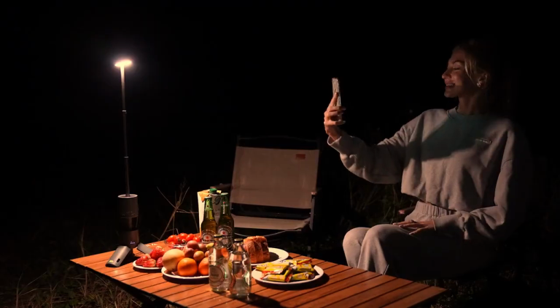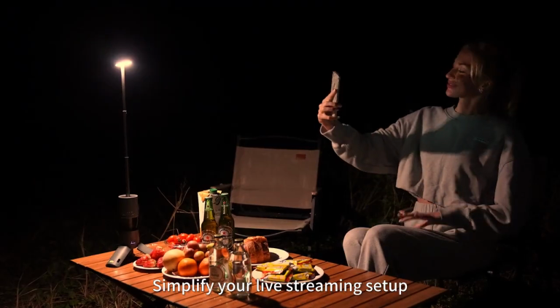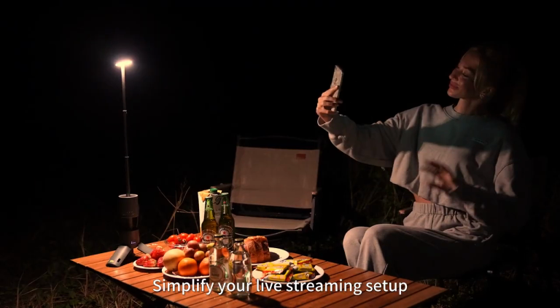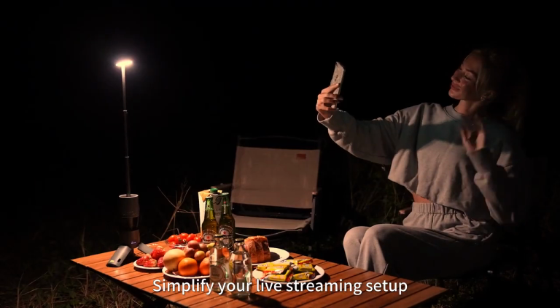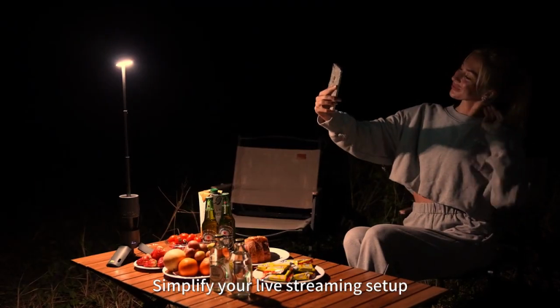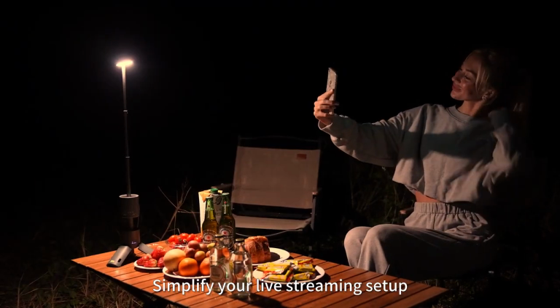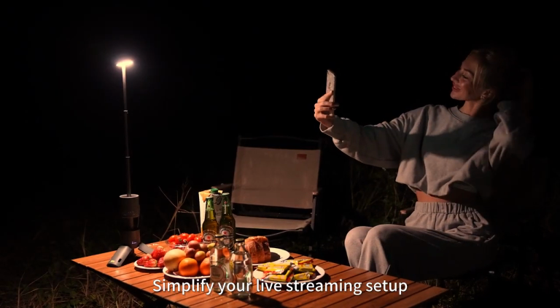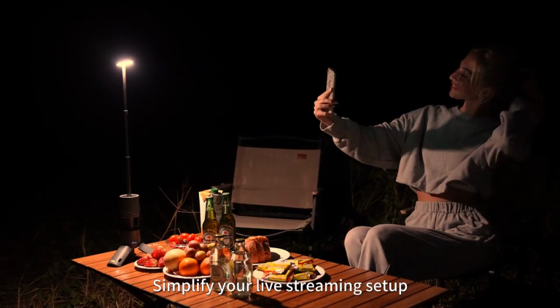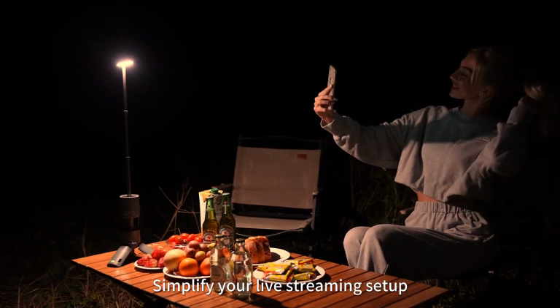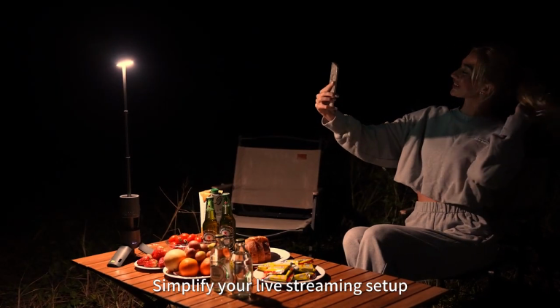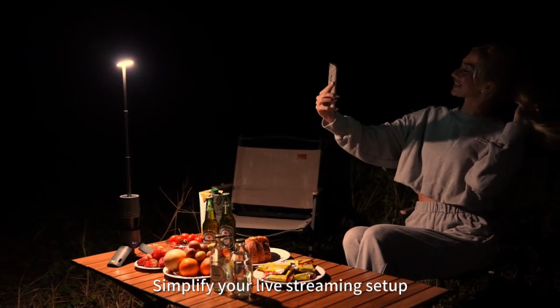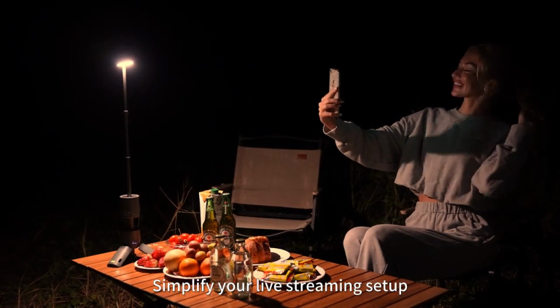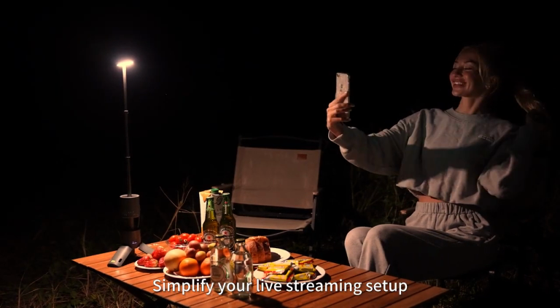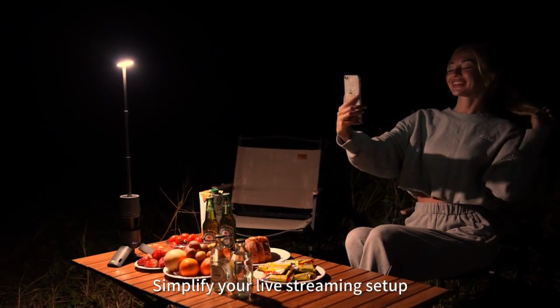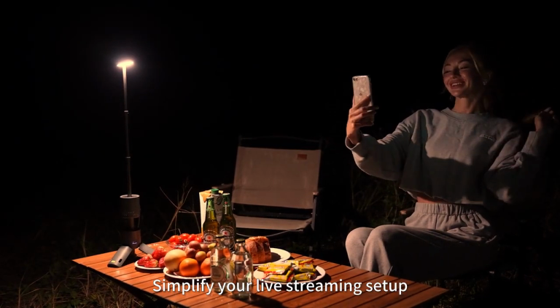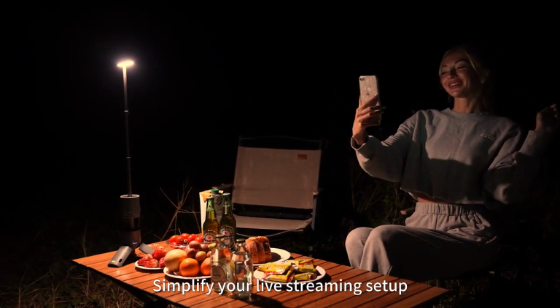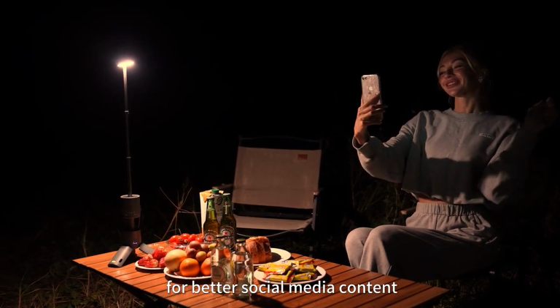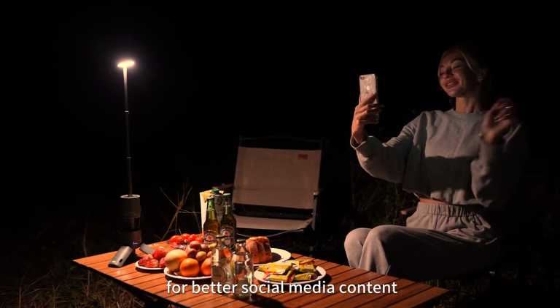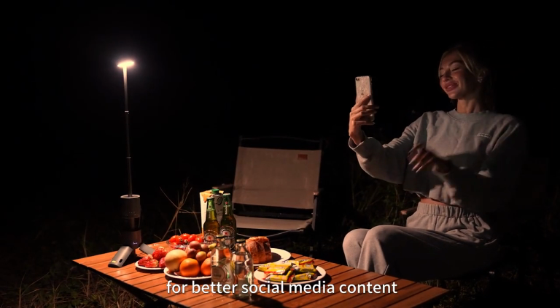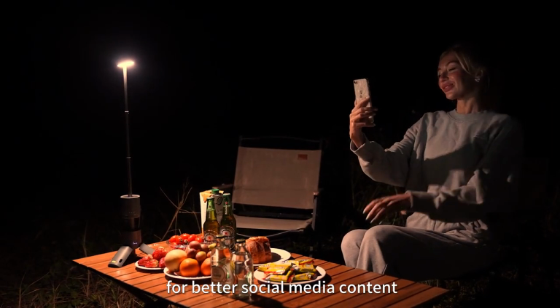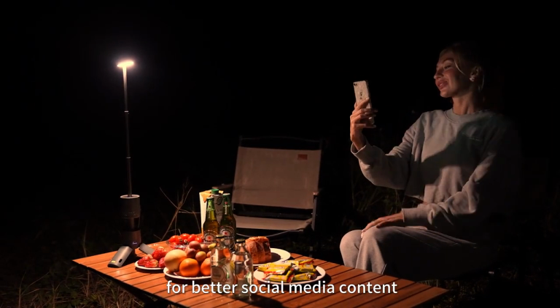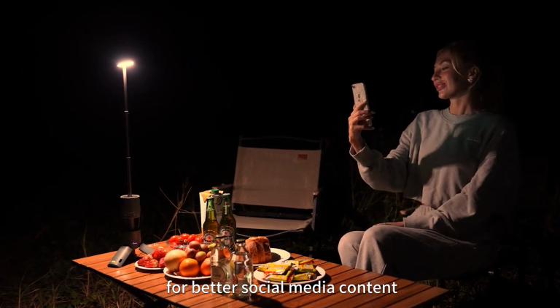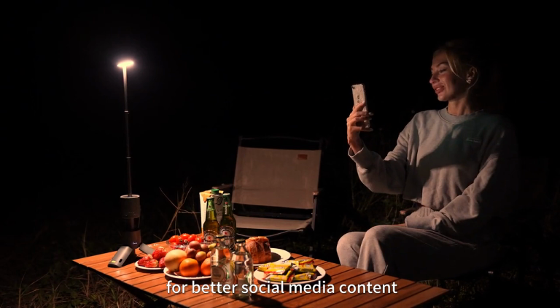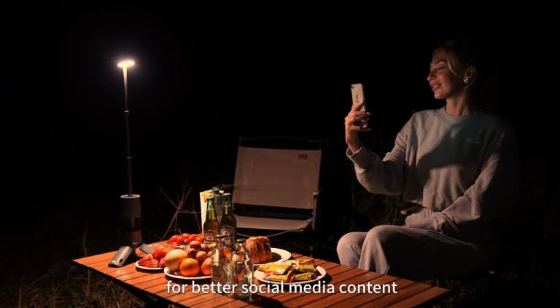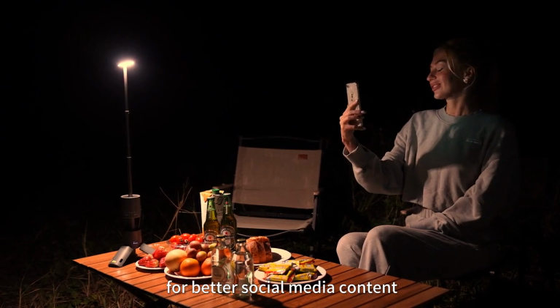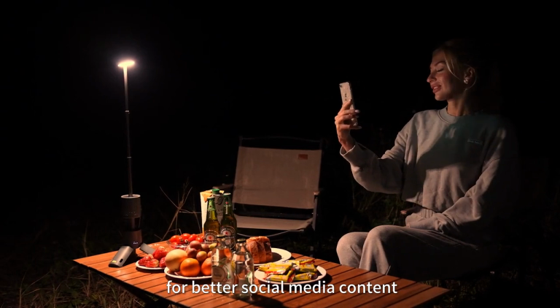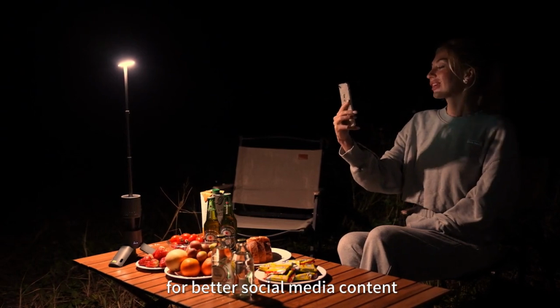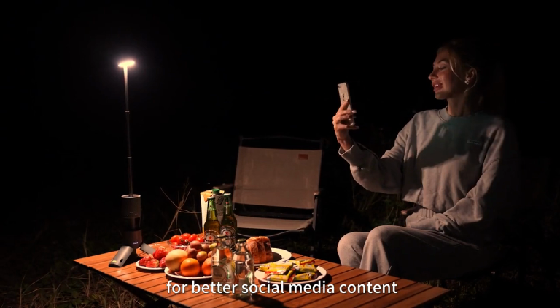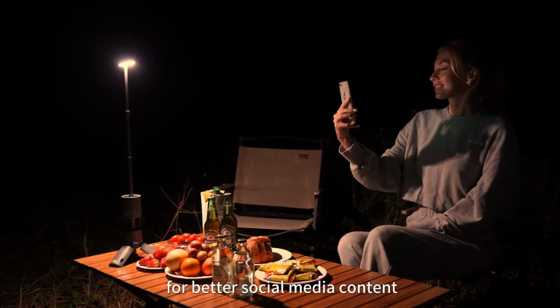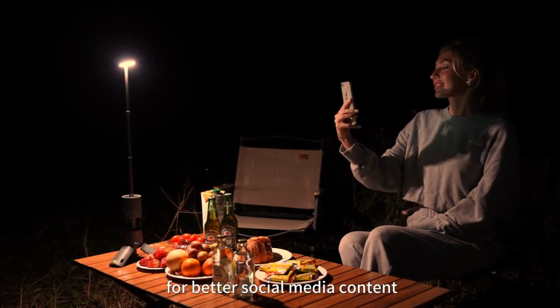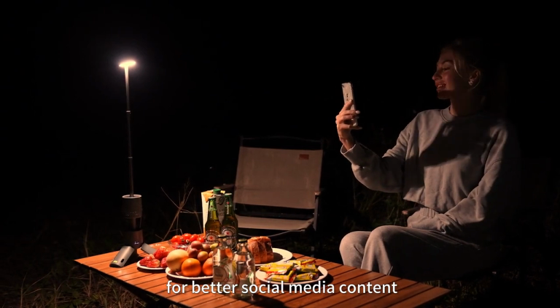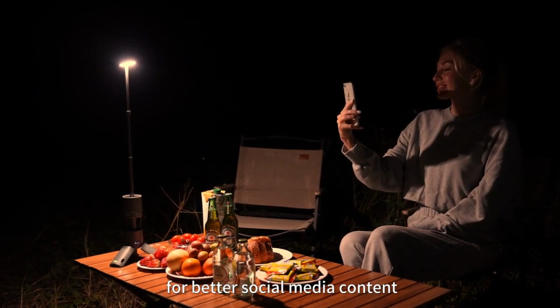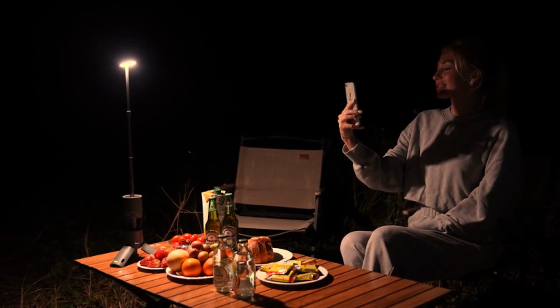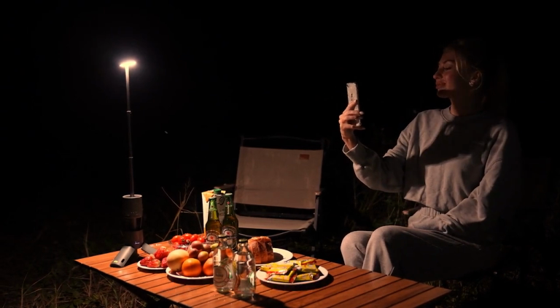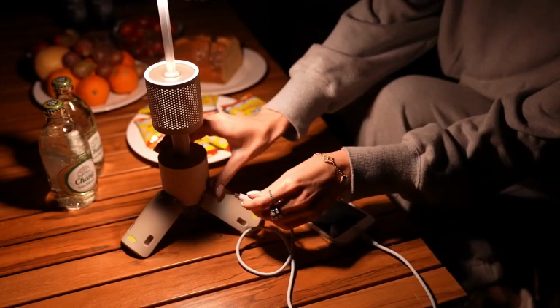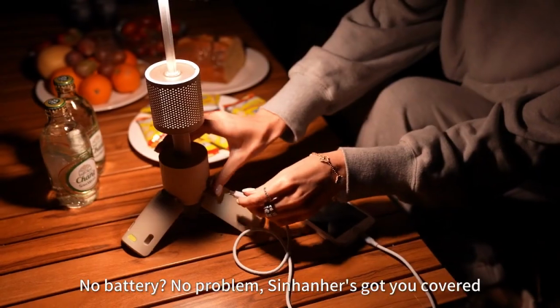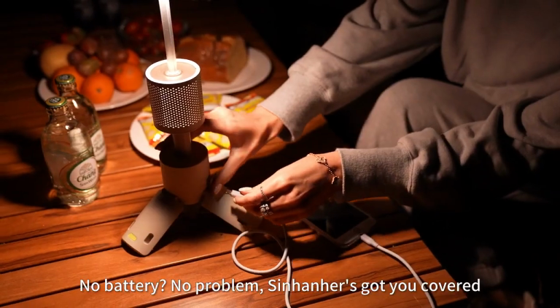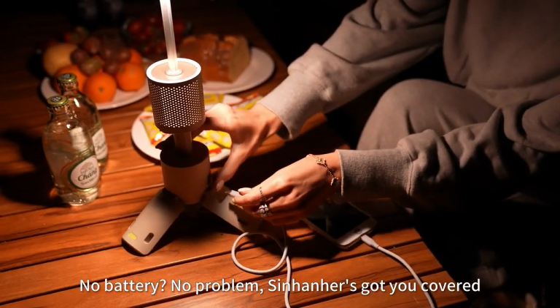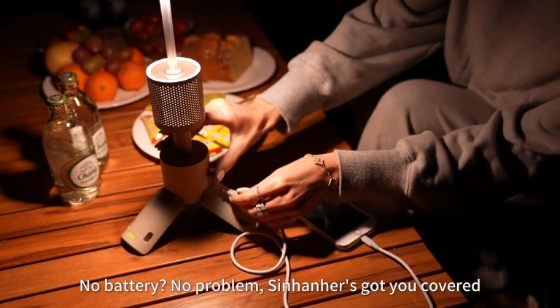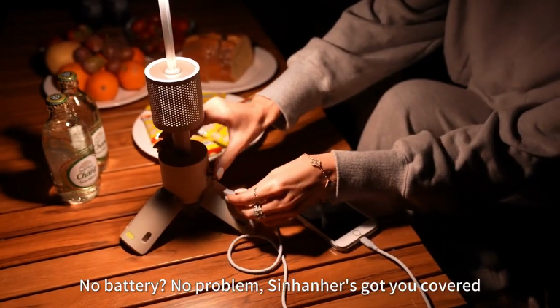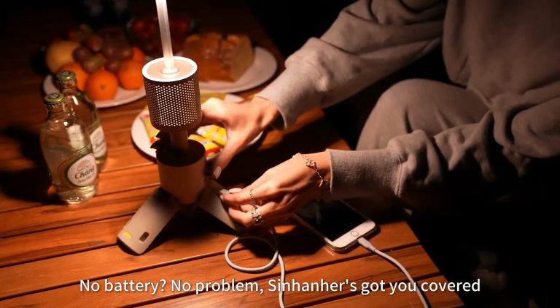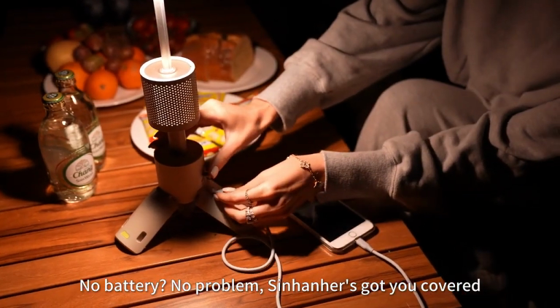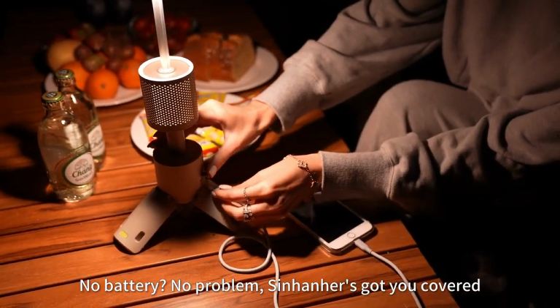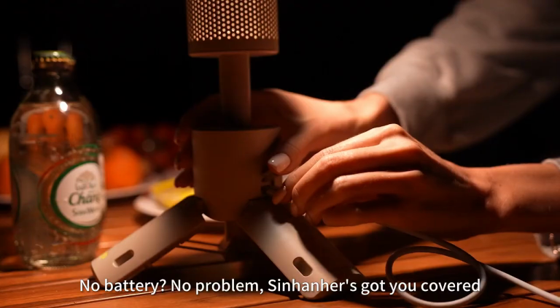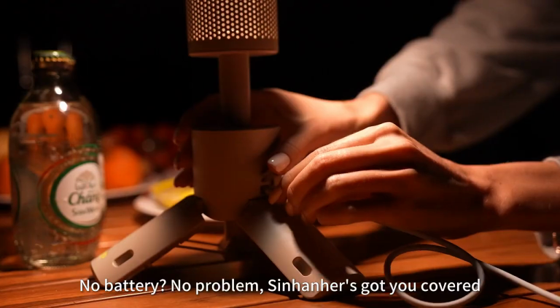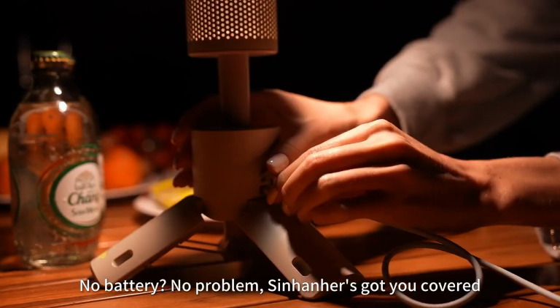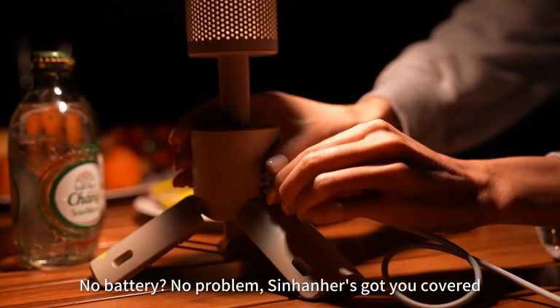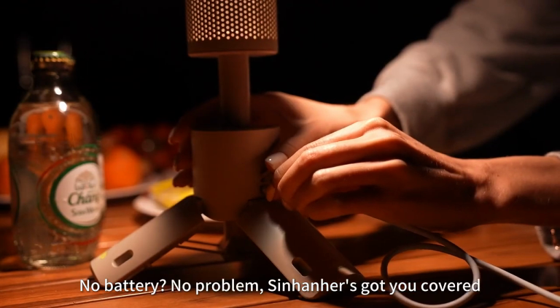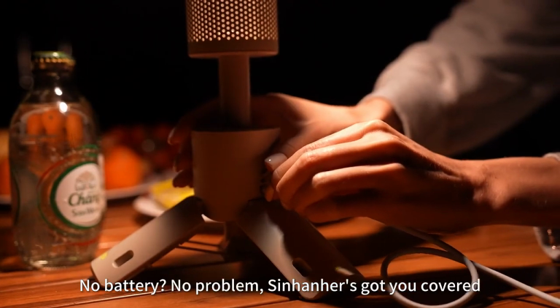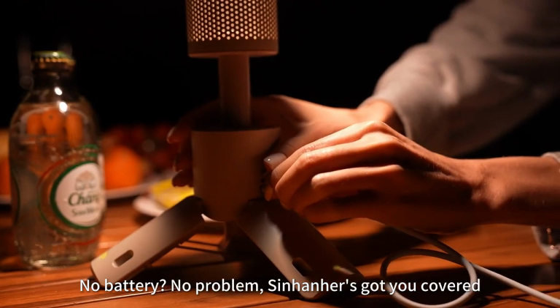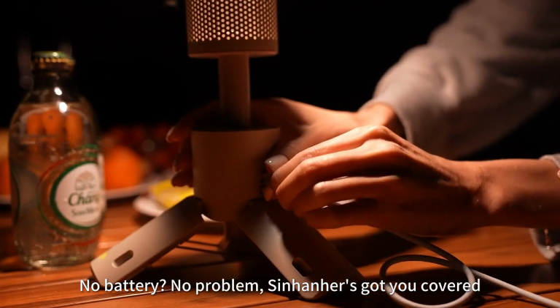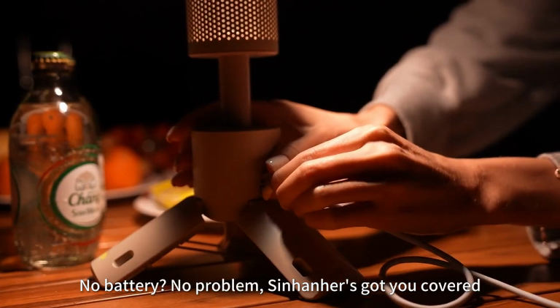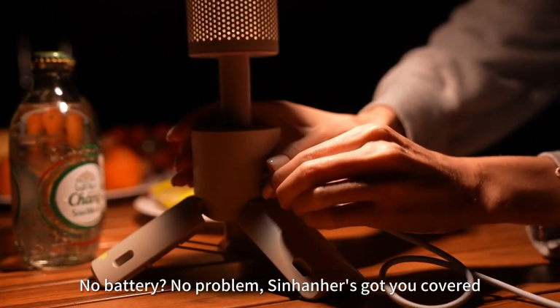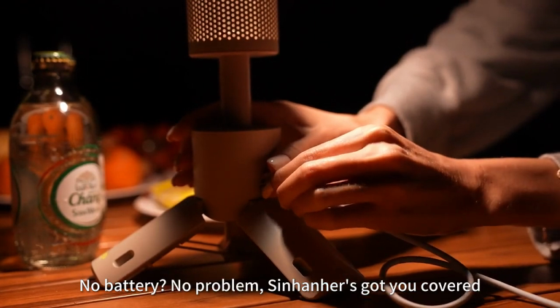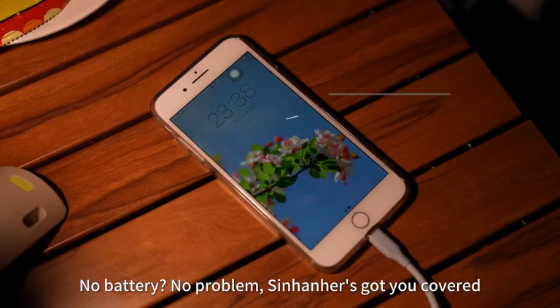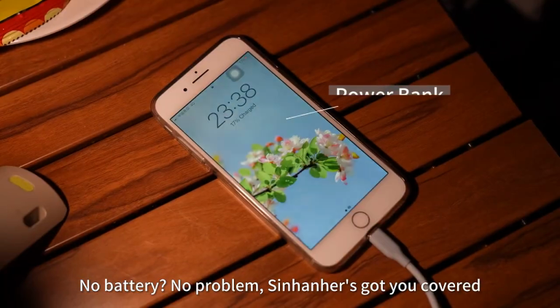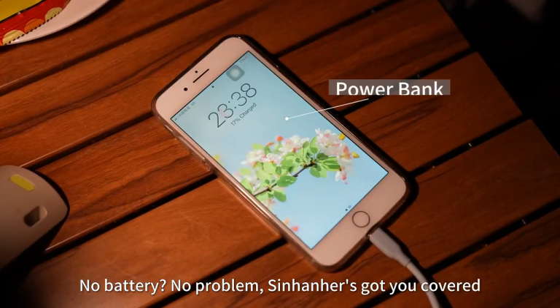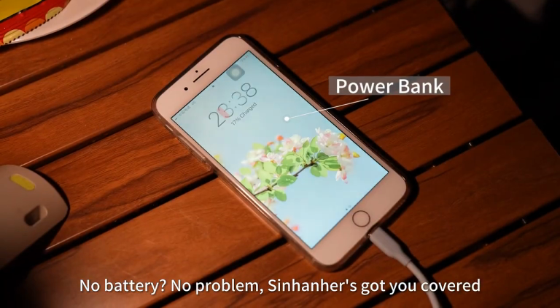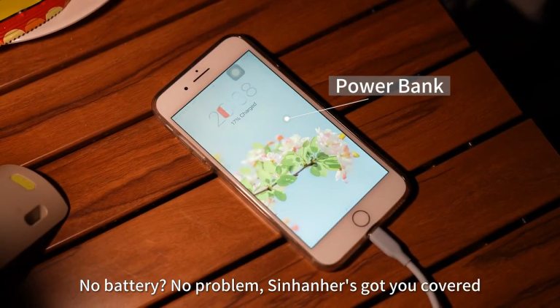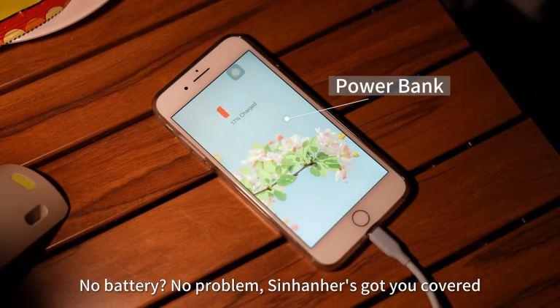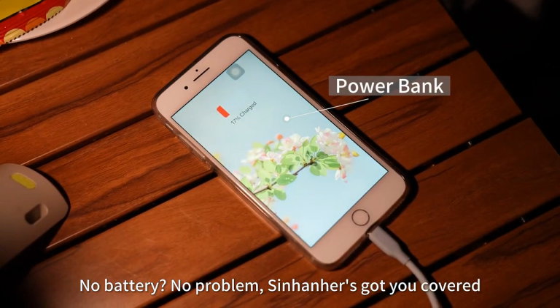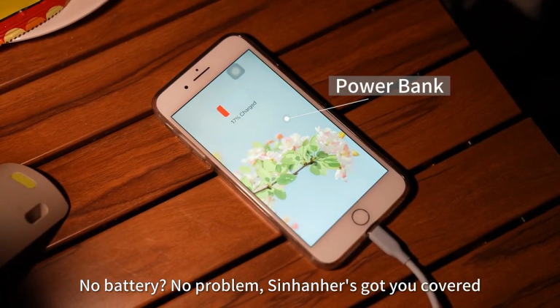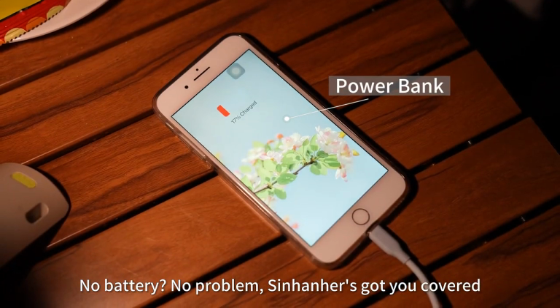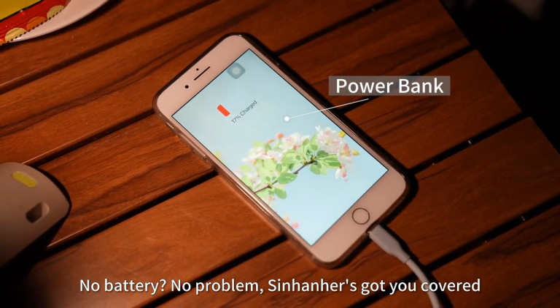Simplify your live streaming setup for better social media content. No battery? No problem. Sinhanker's got you covered.